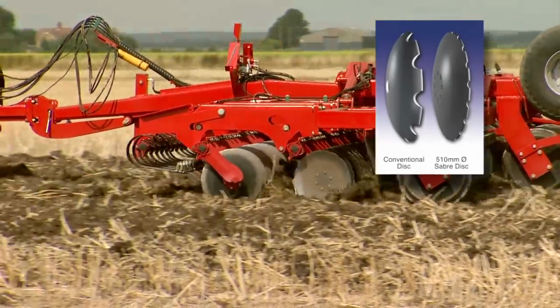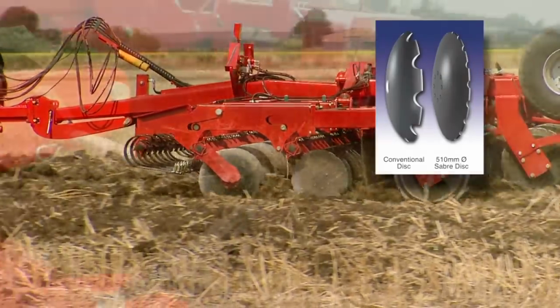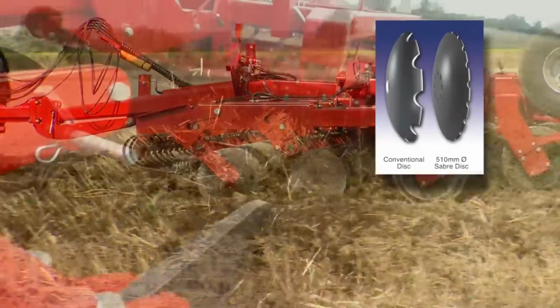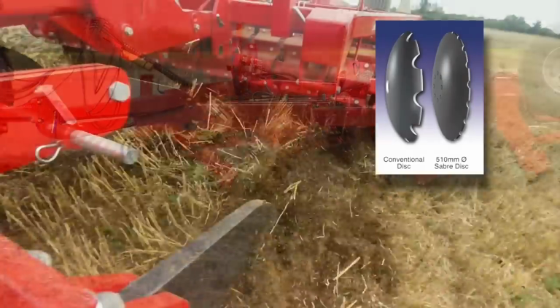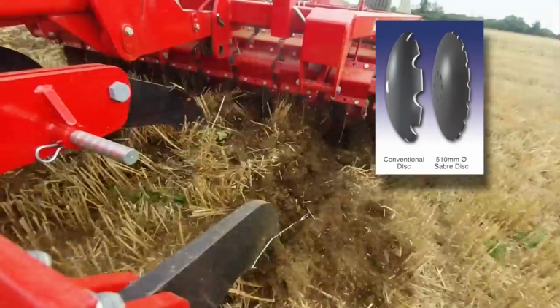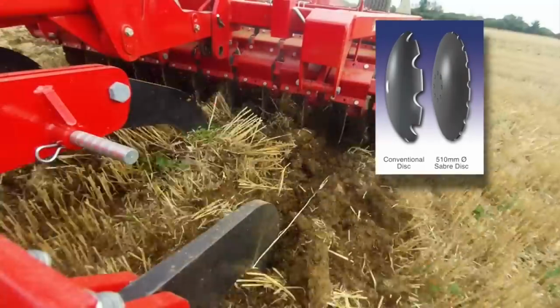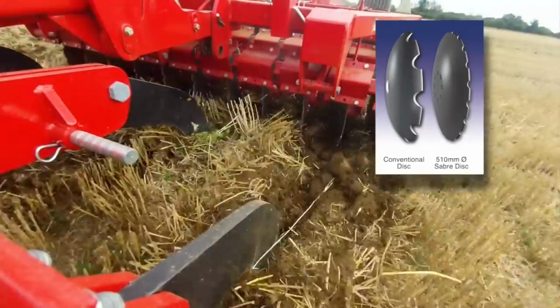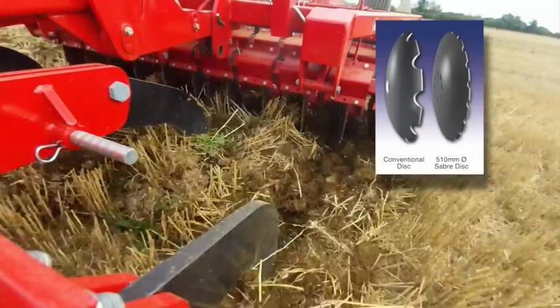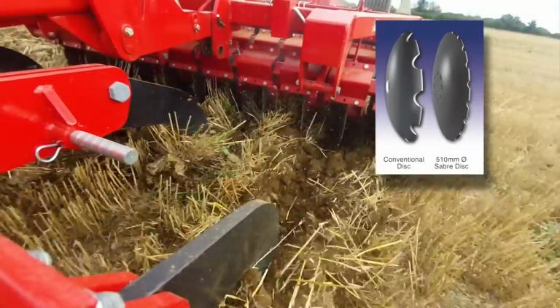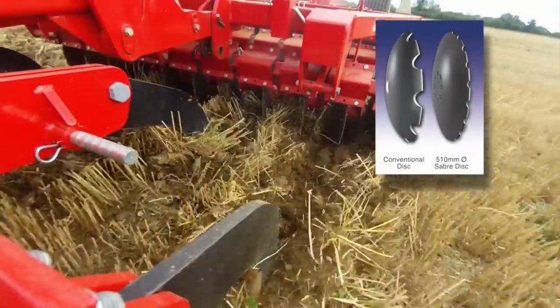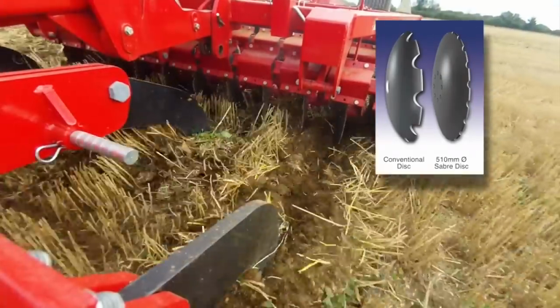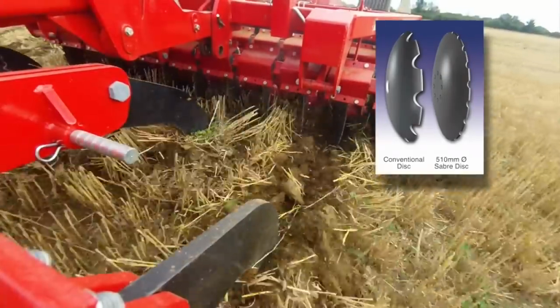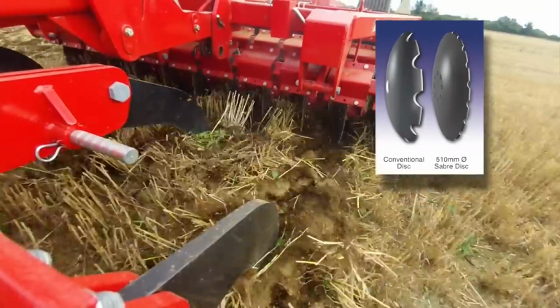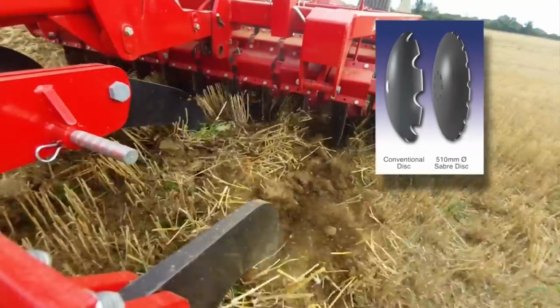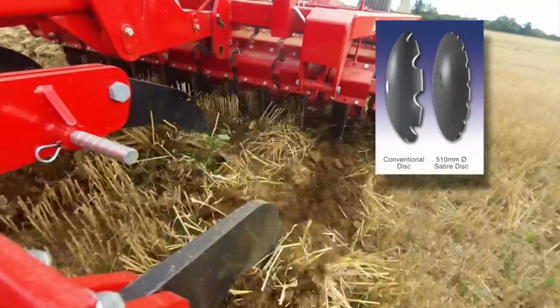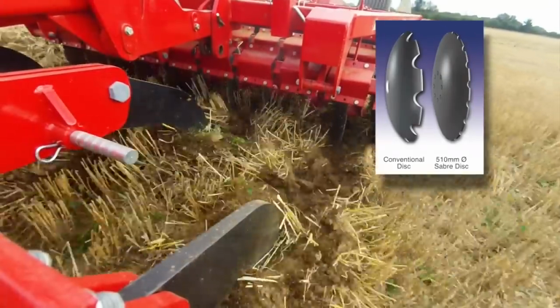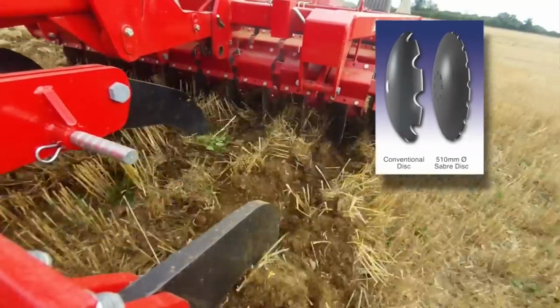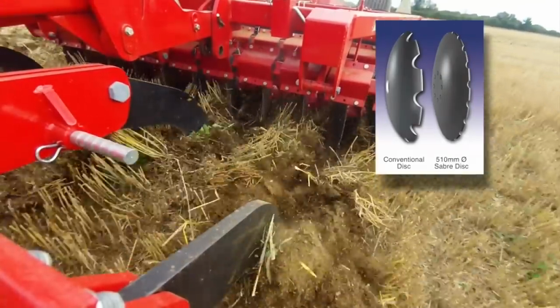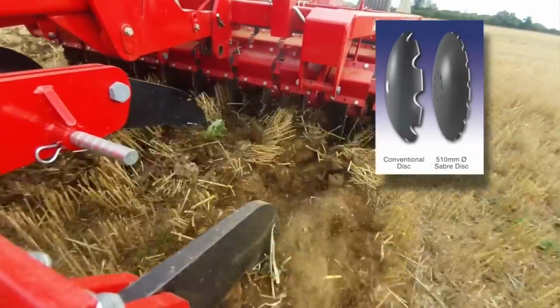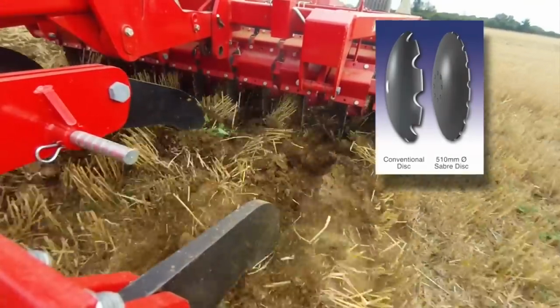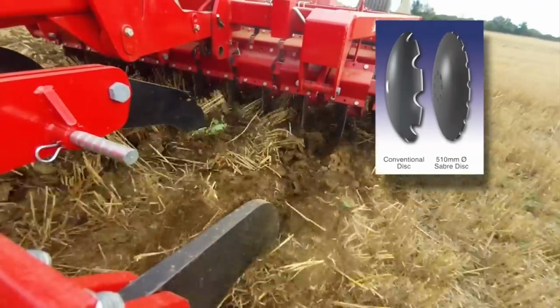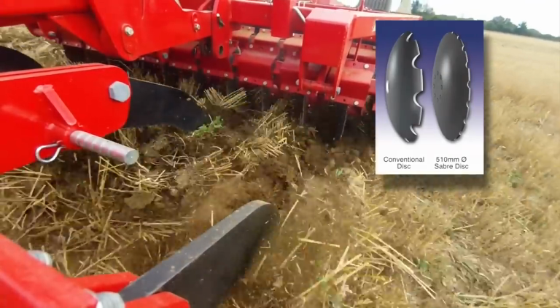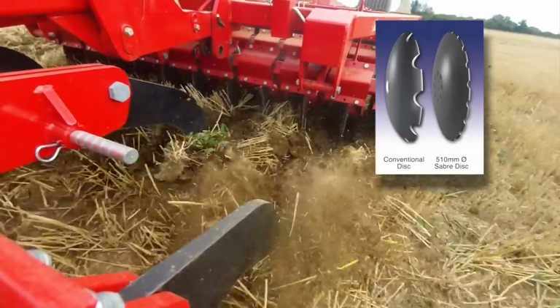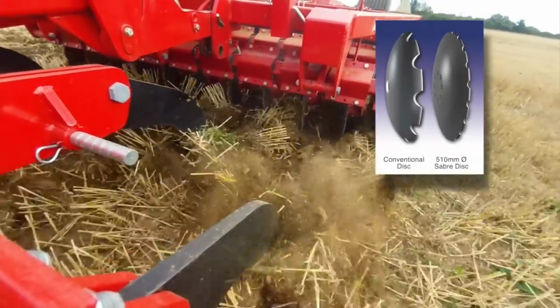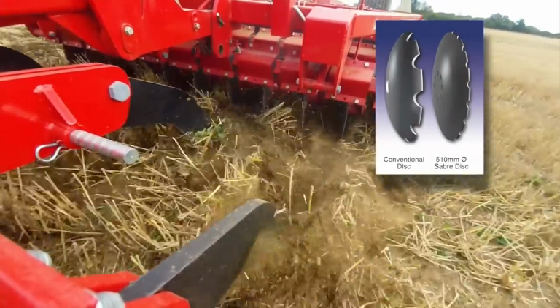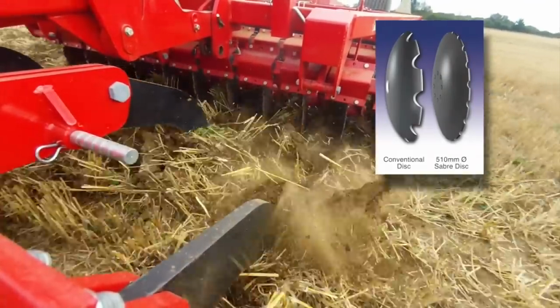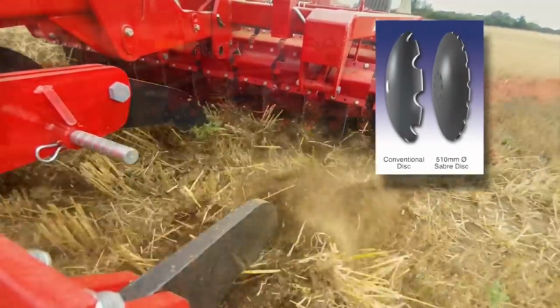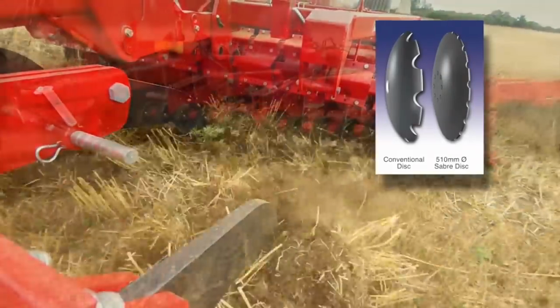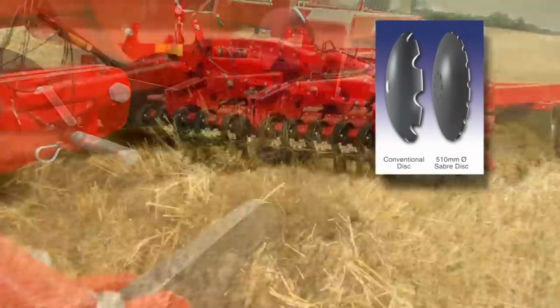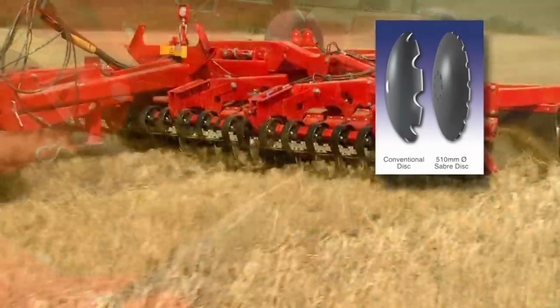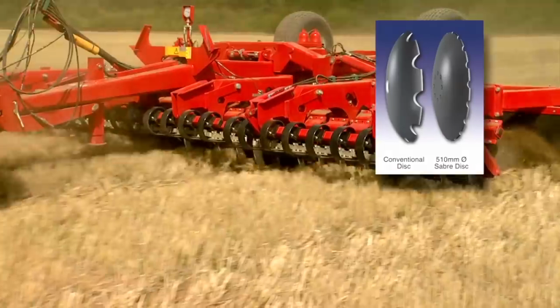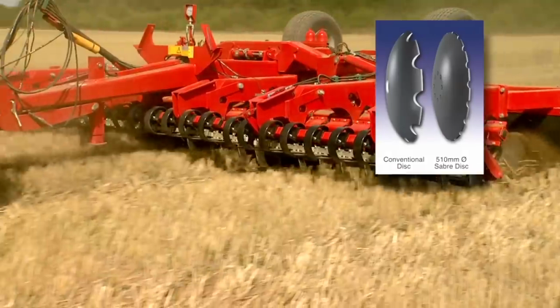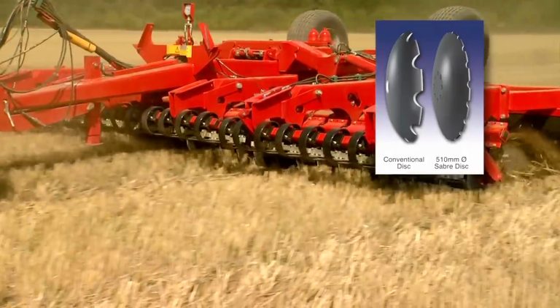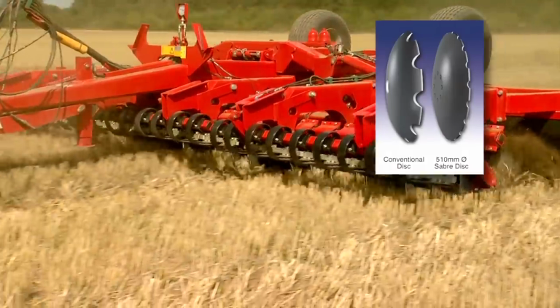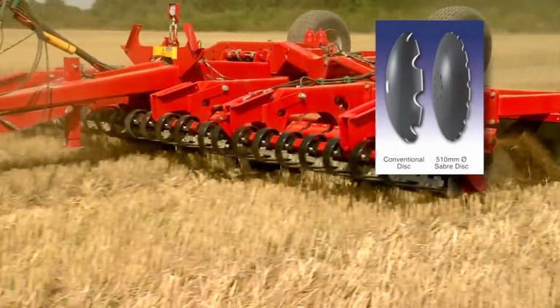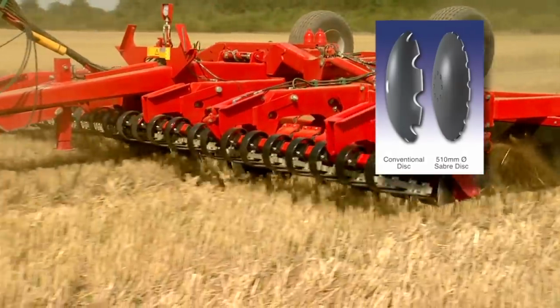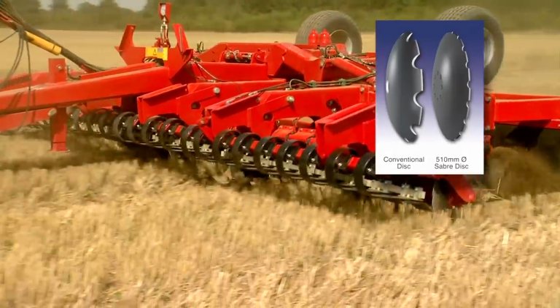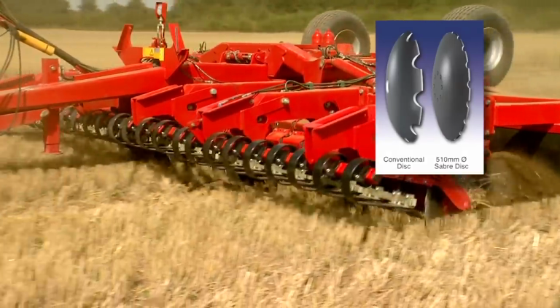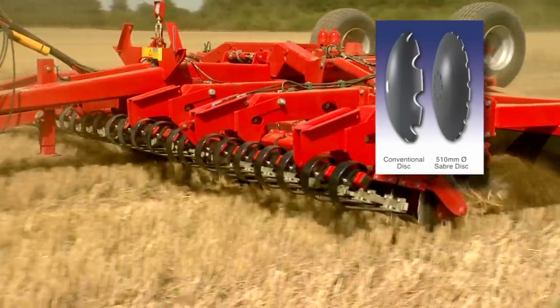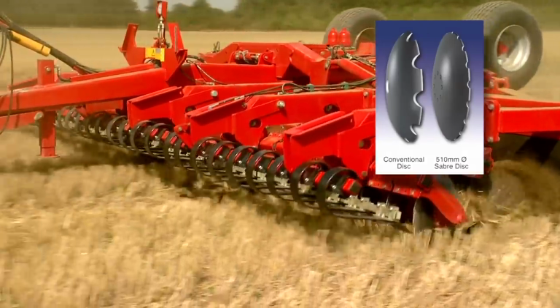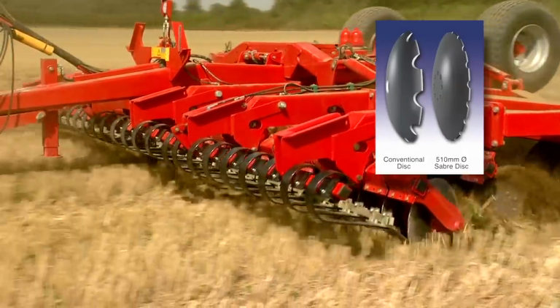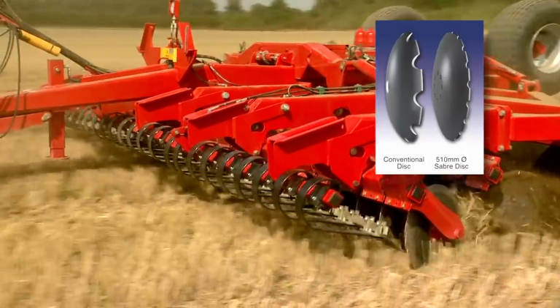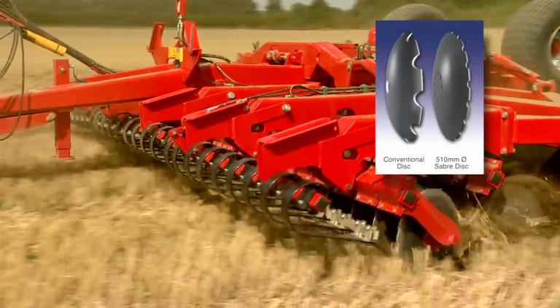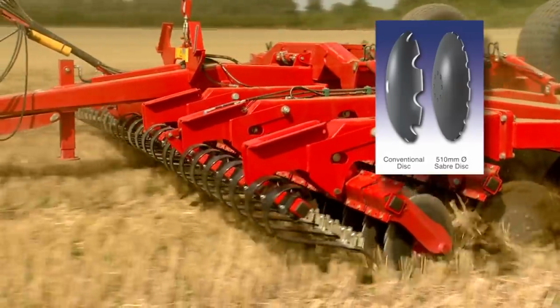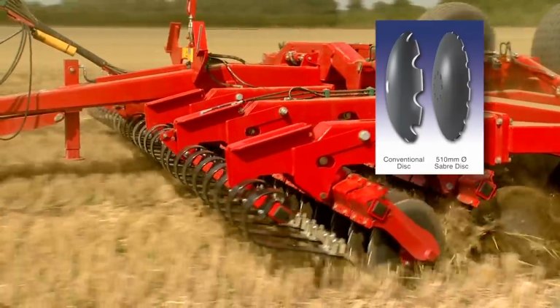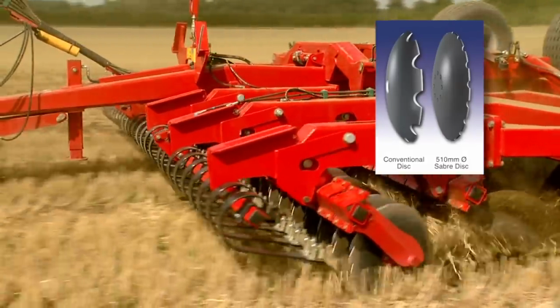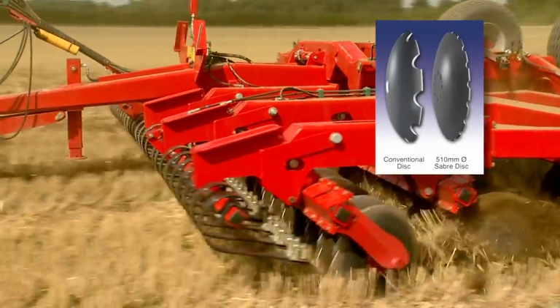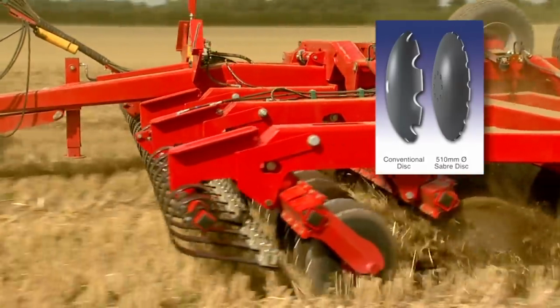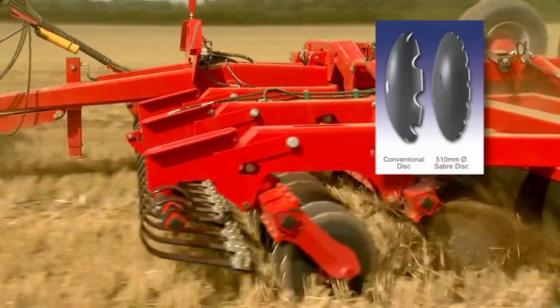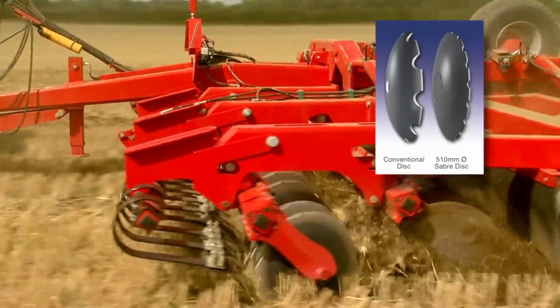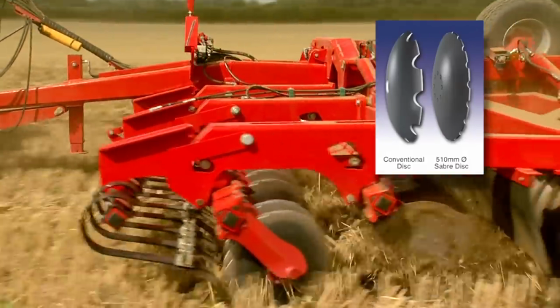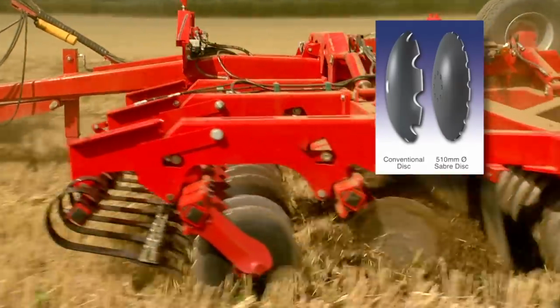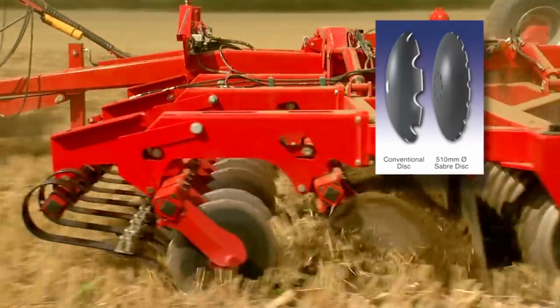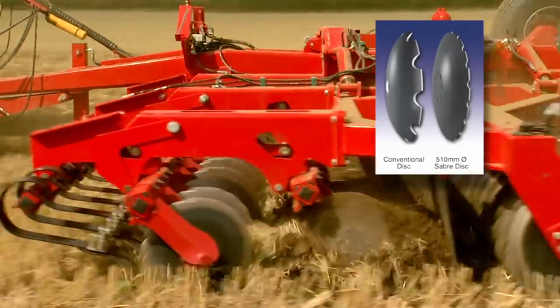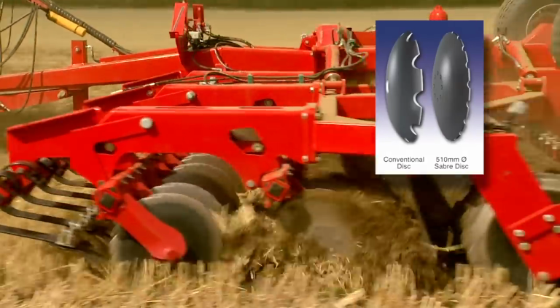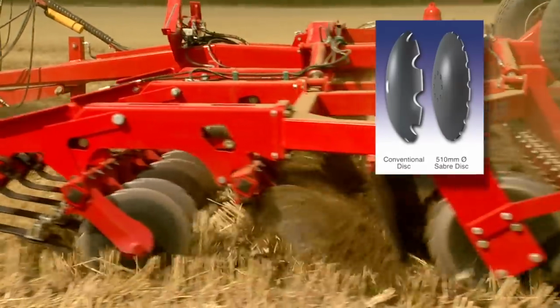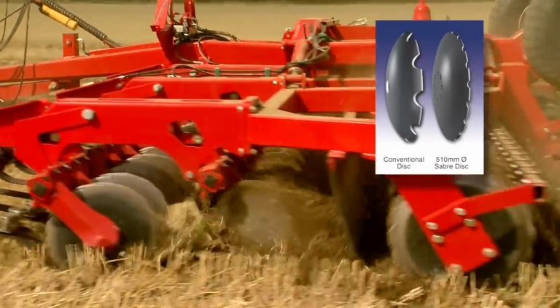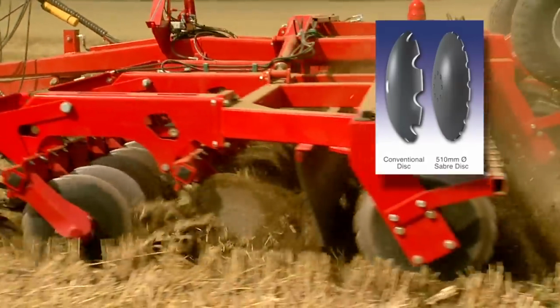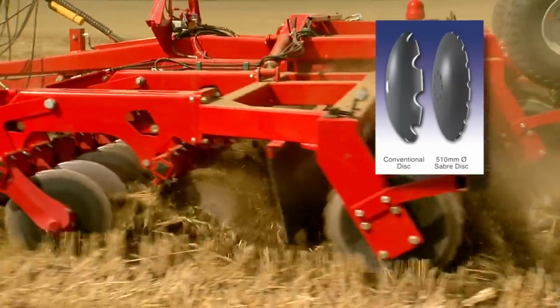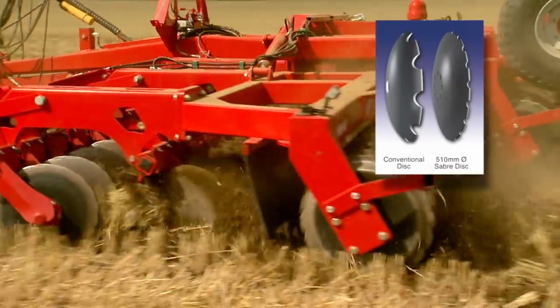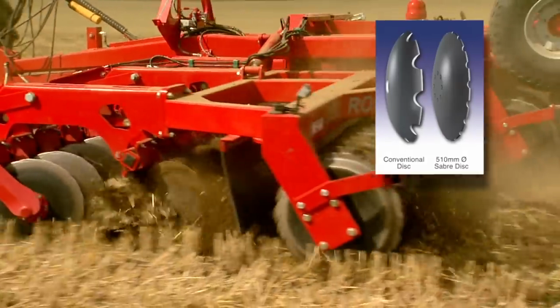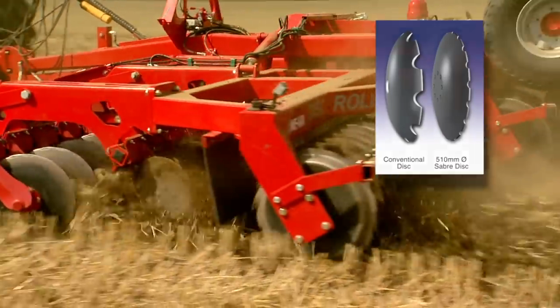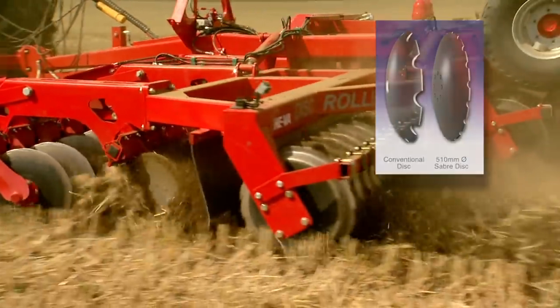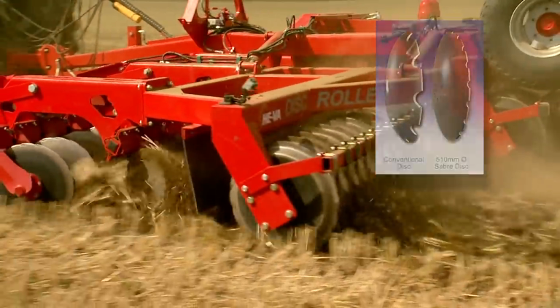The relatively shallow disc prevents smearing in wet conditions, stopping the disc pan that can cause drainage difficulty and problems for crop roots.